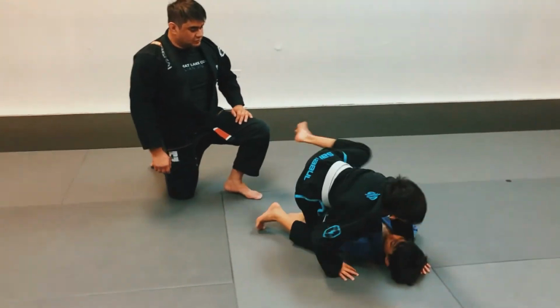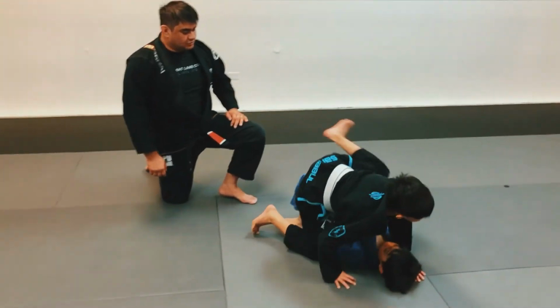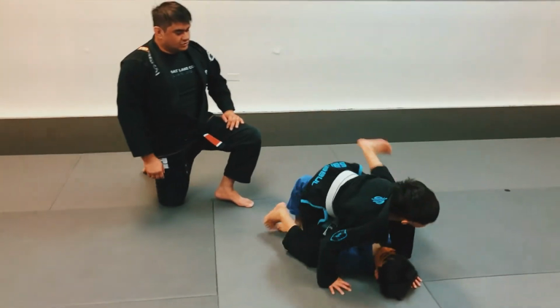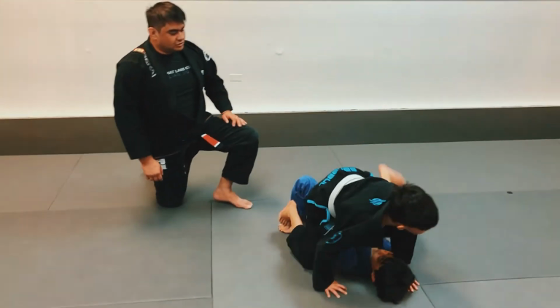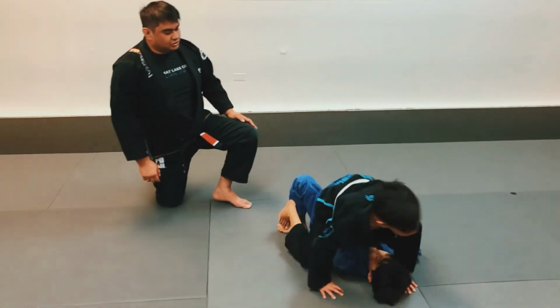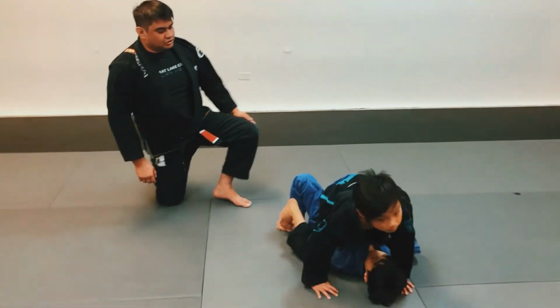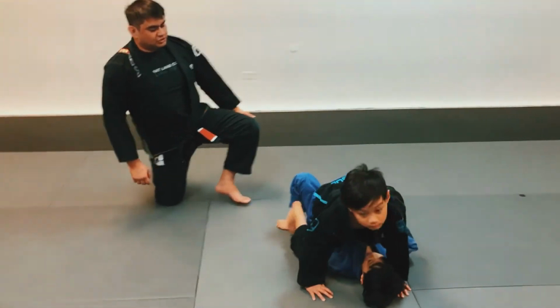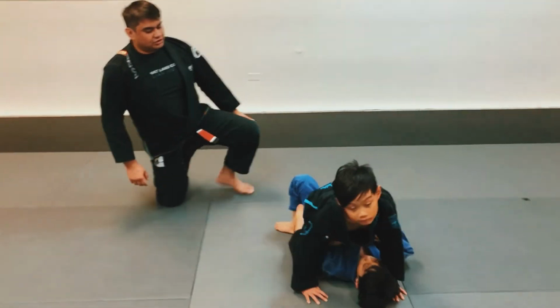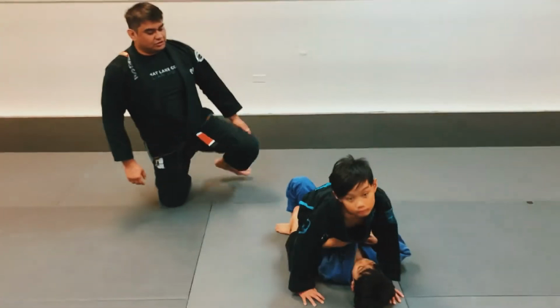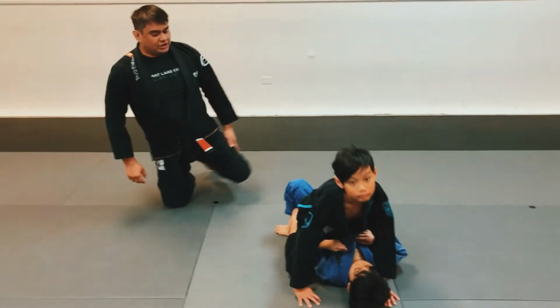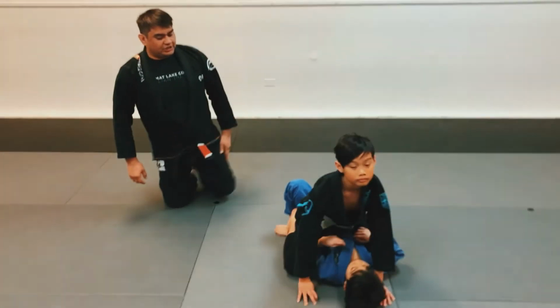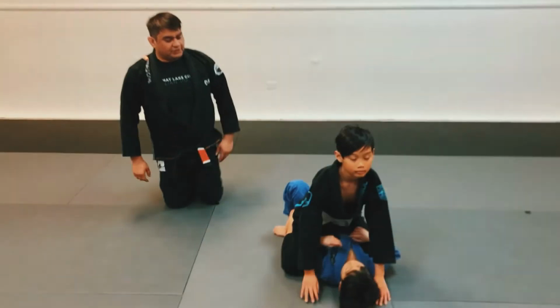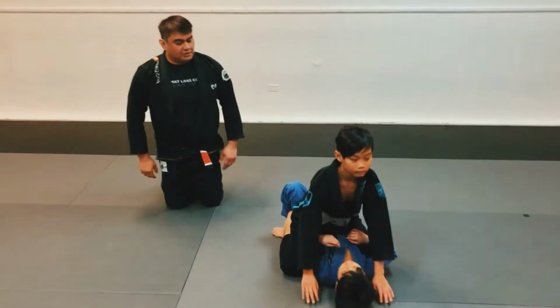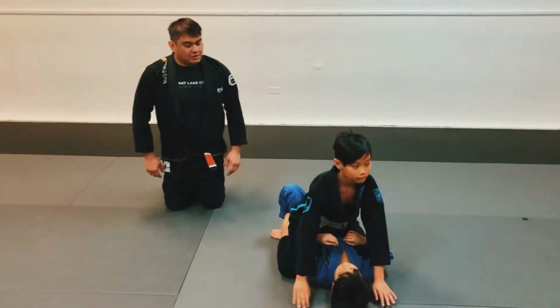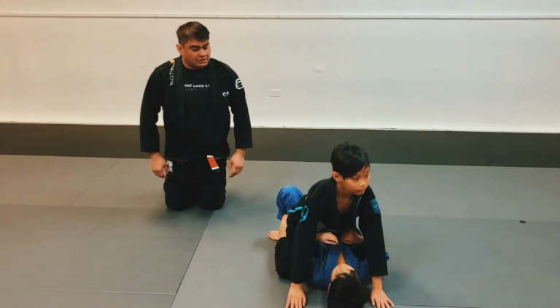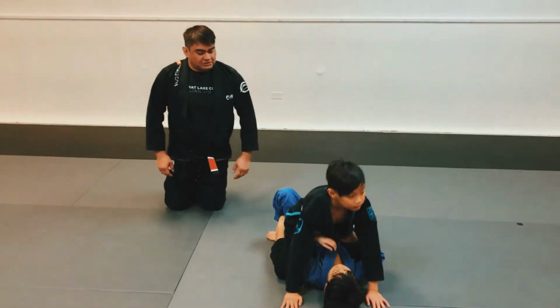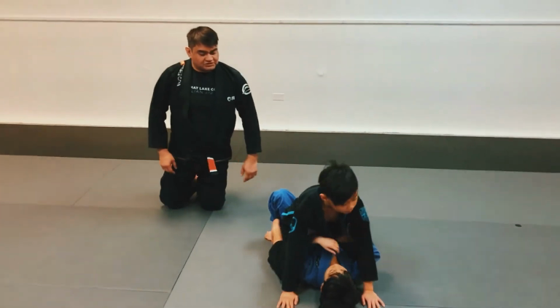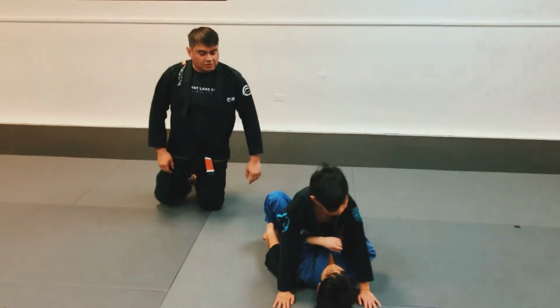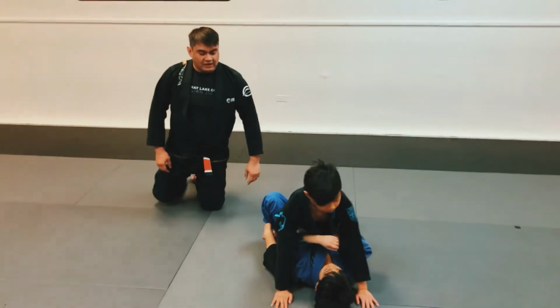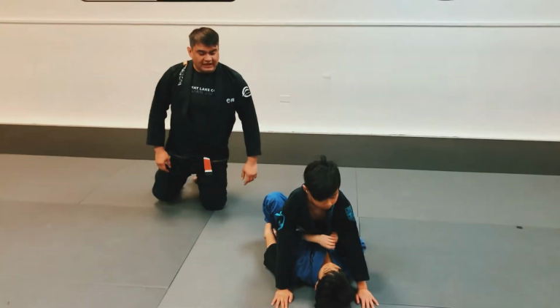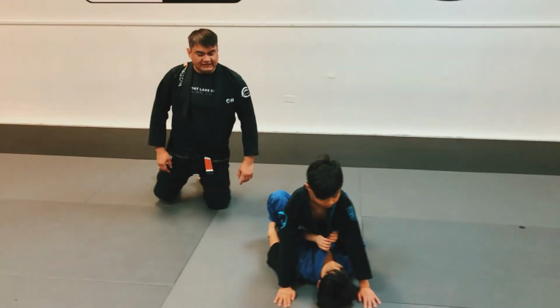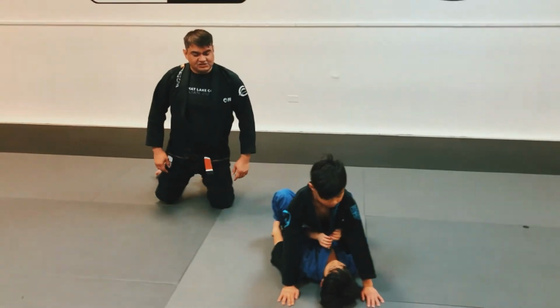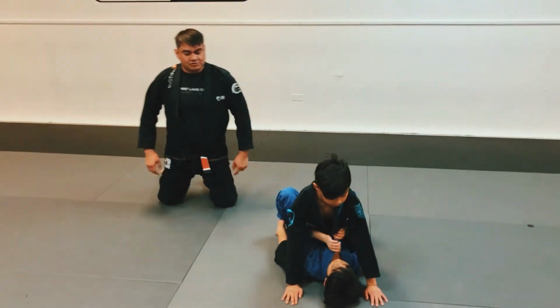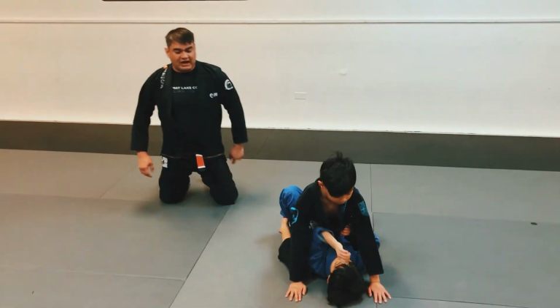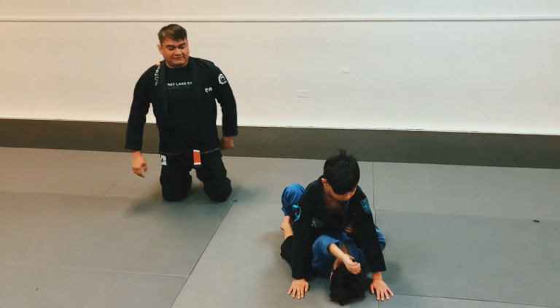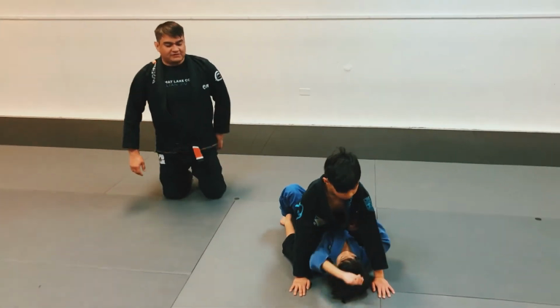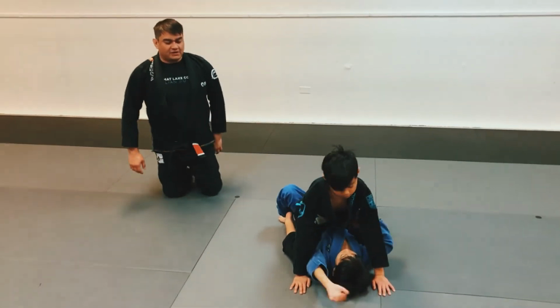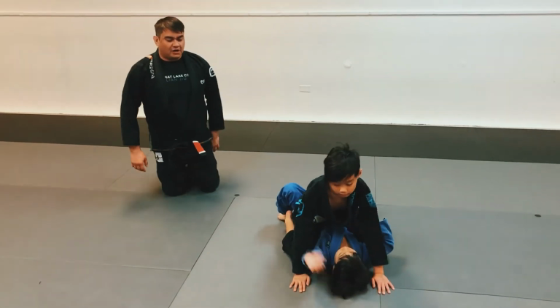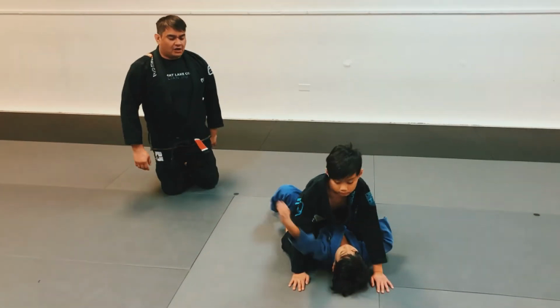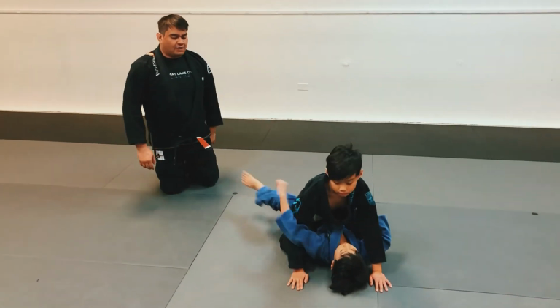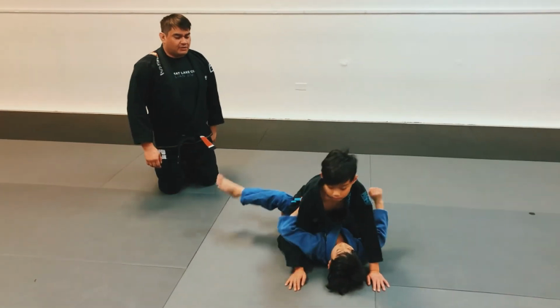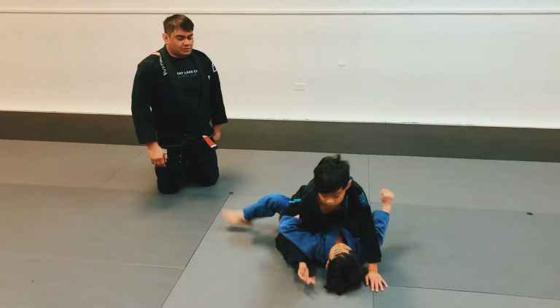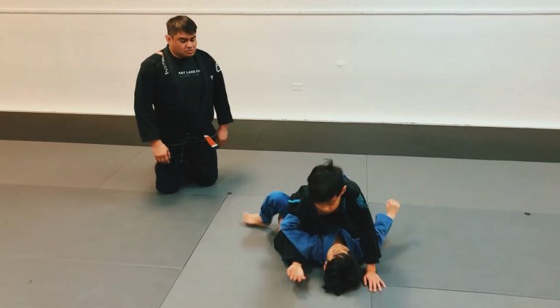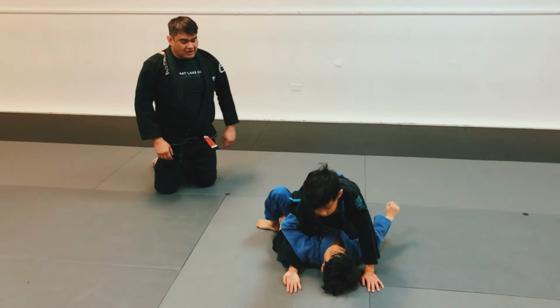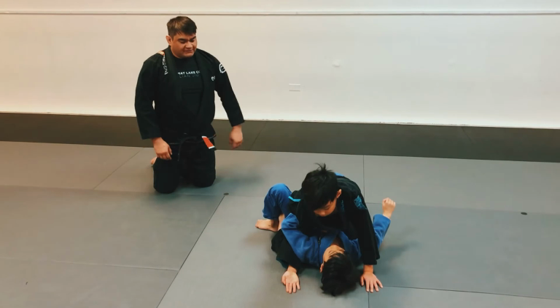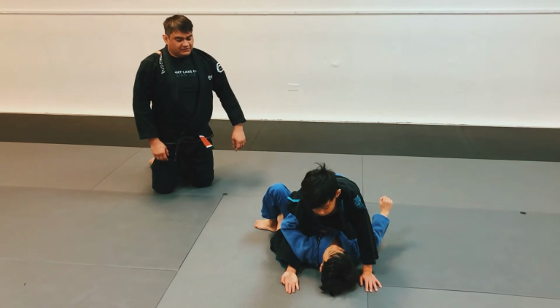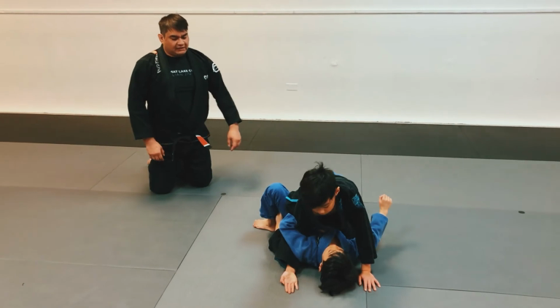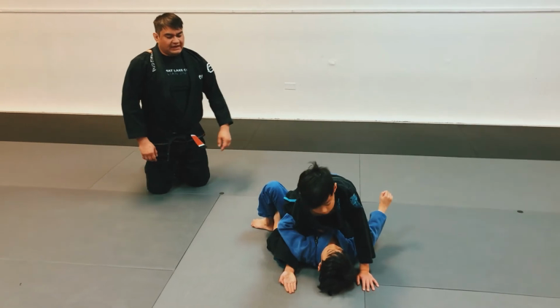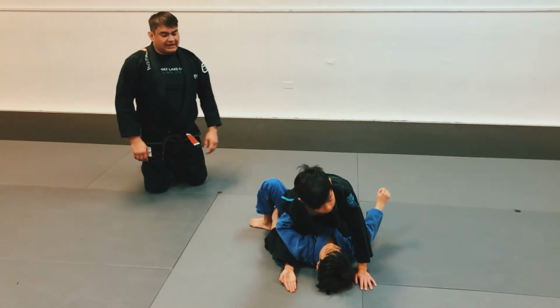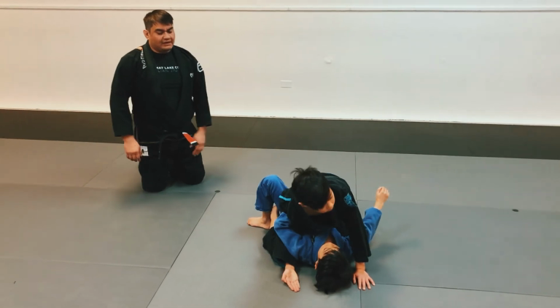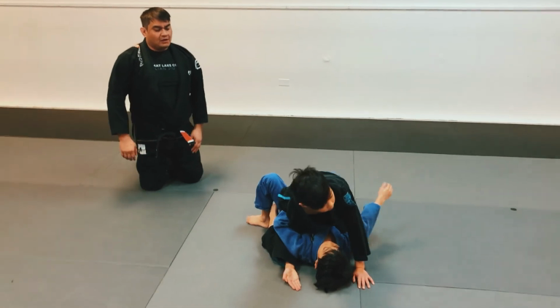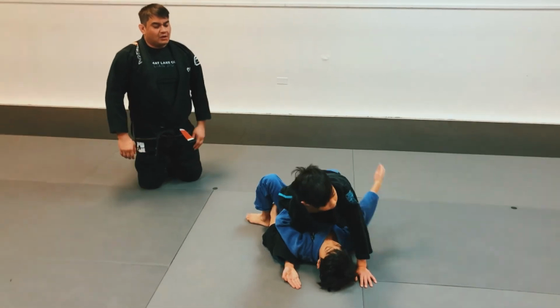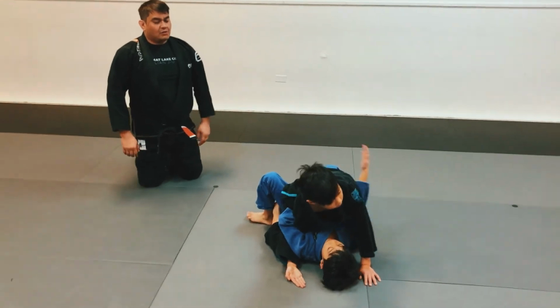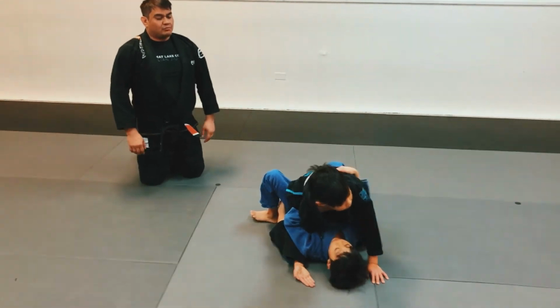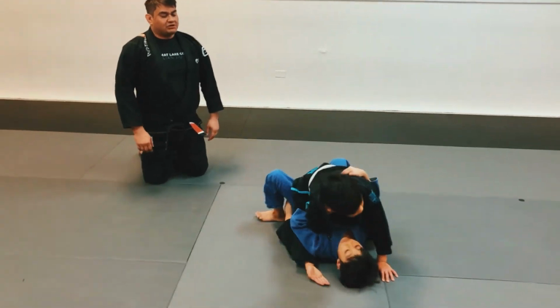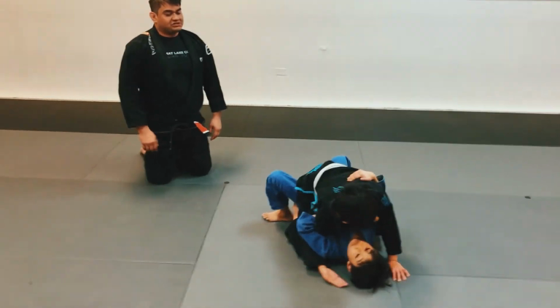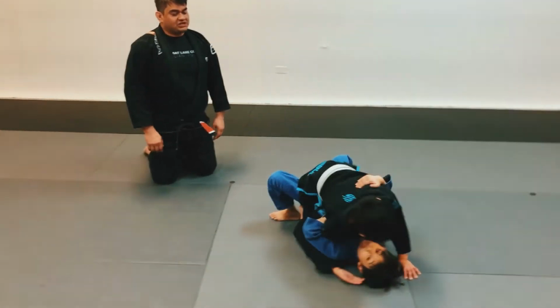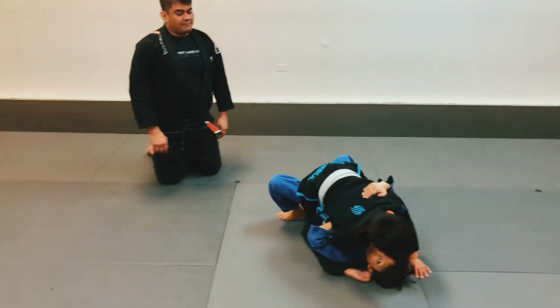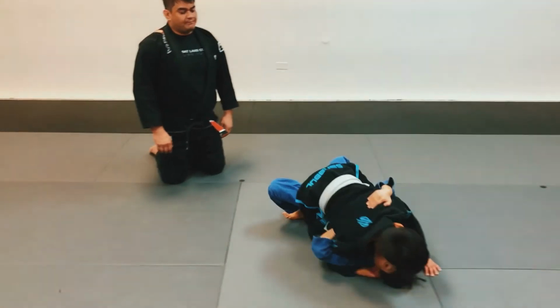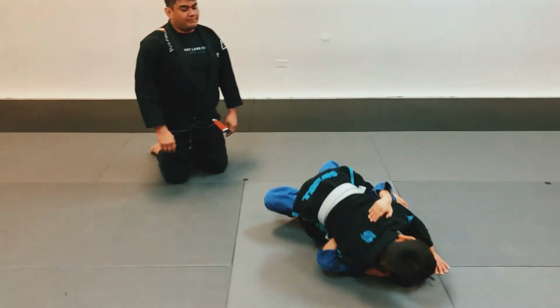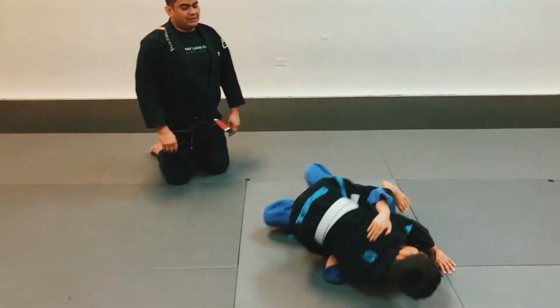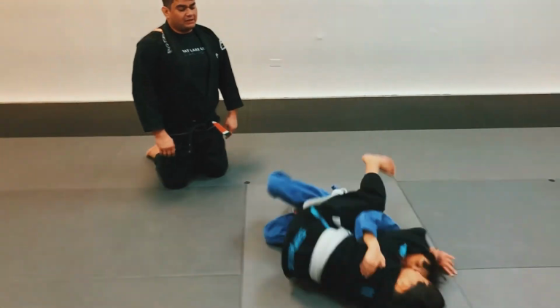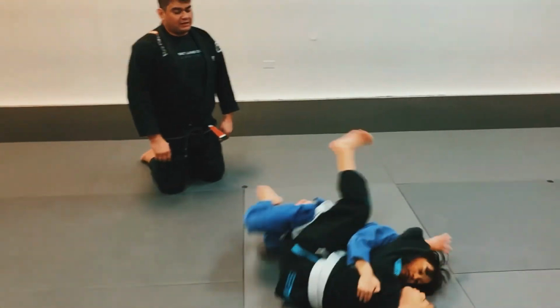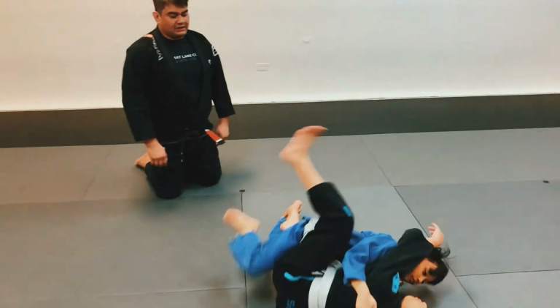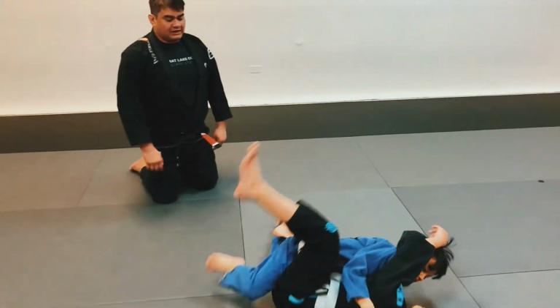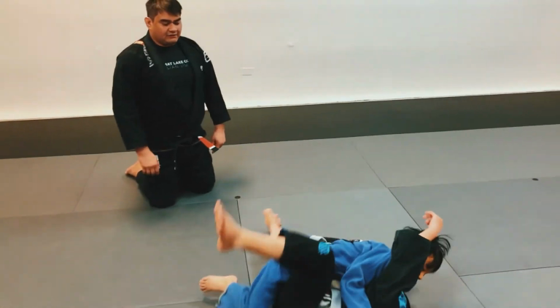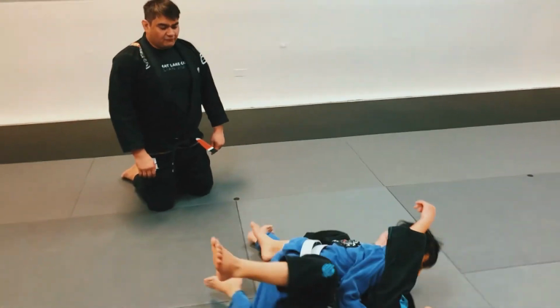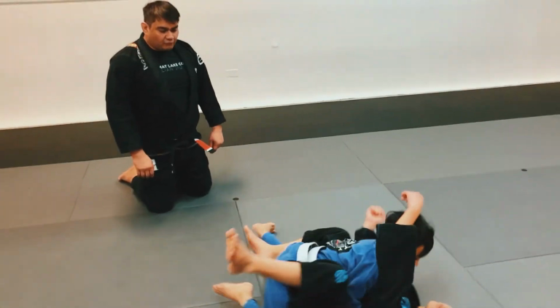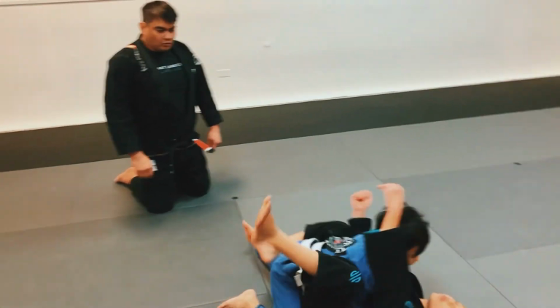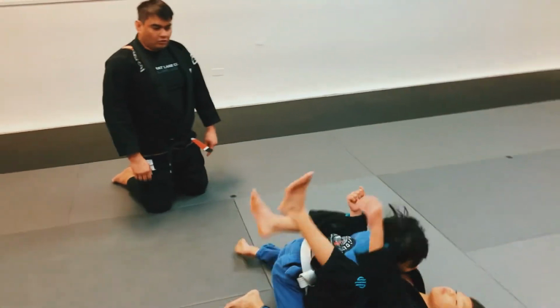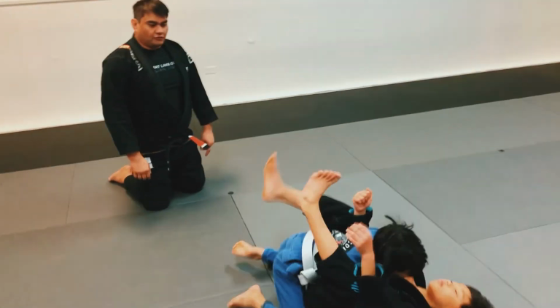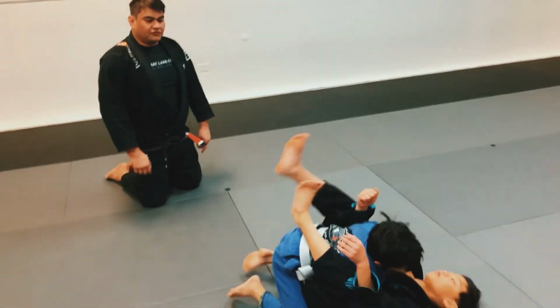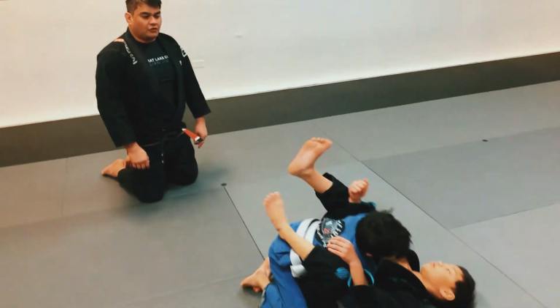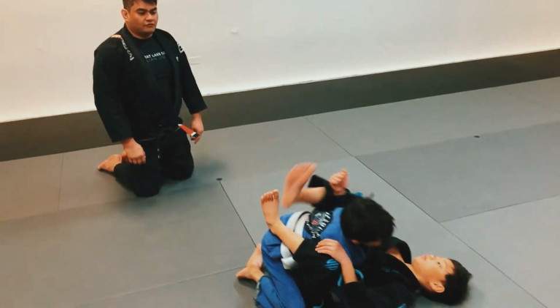Good, go ahead — he traps the arm, traps the leg, bridges up, and rolls over.